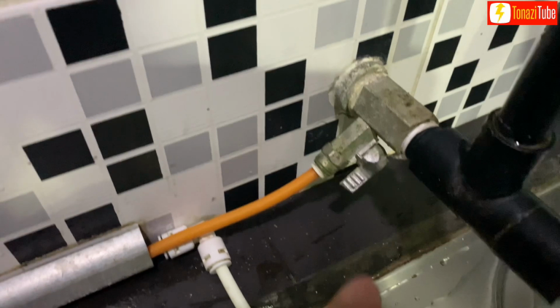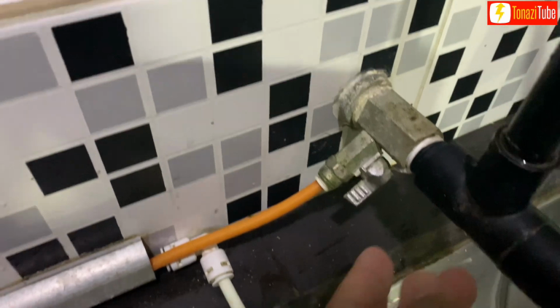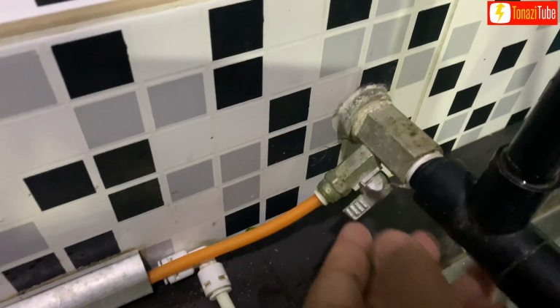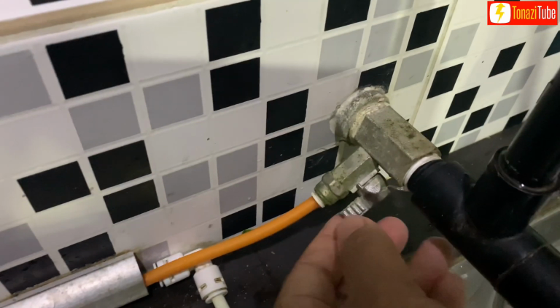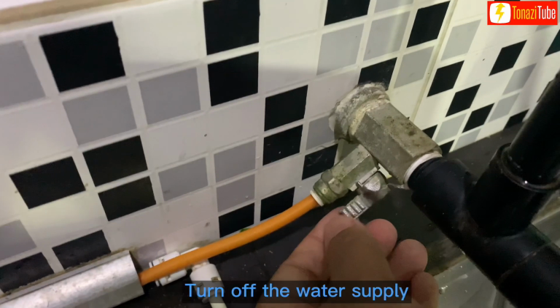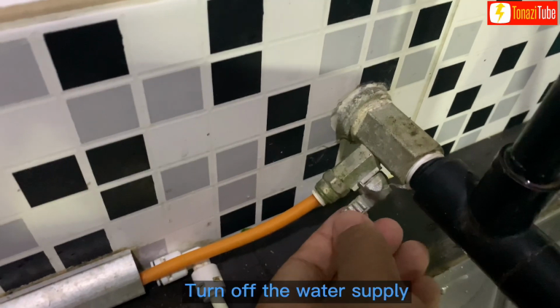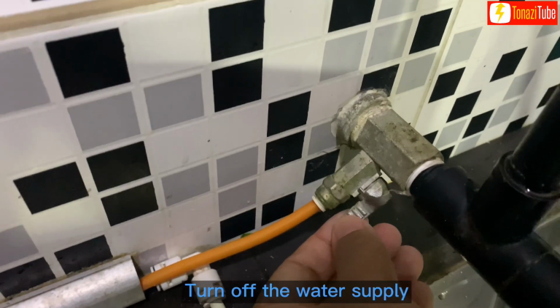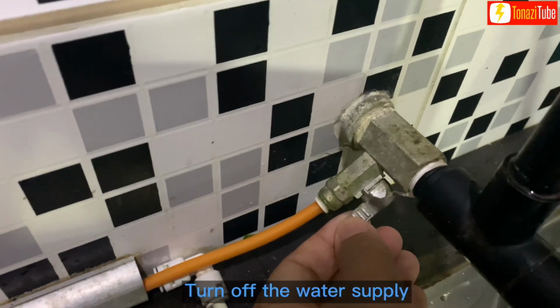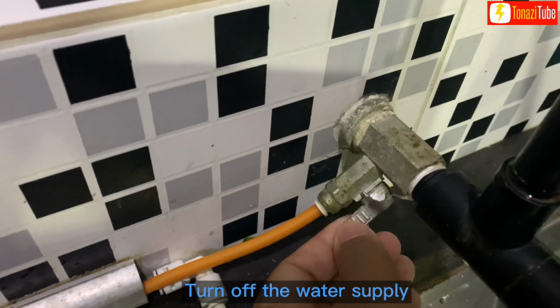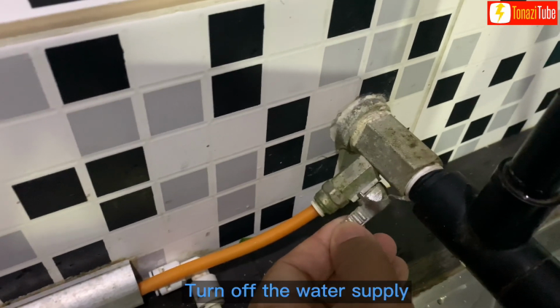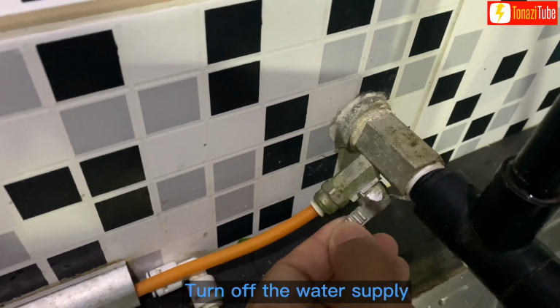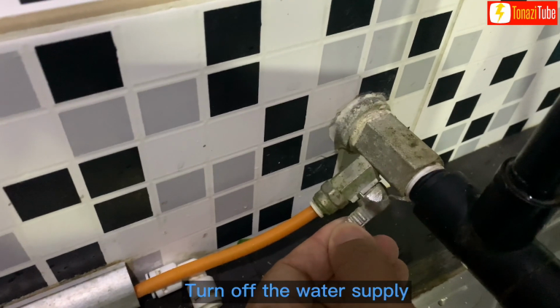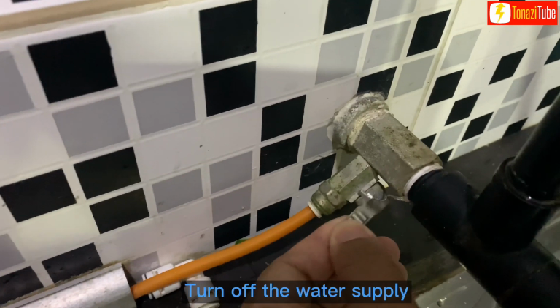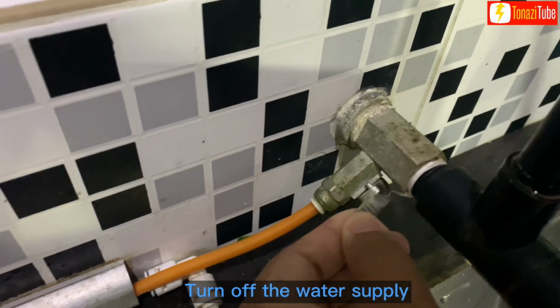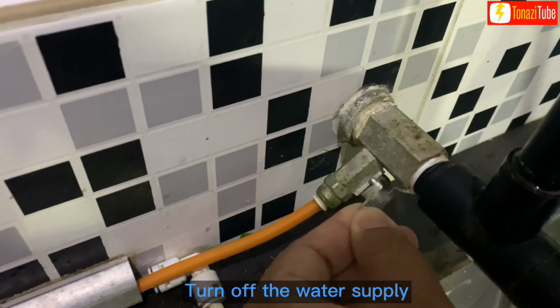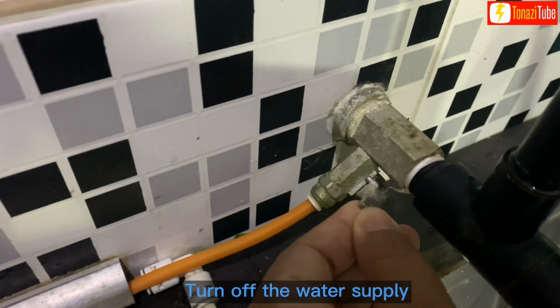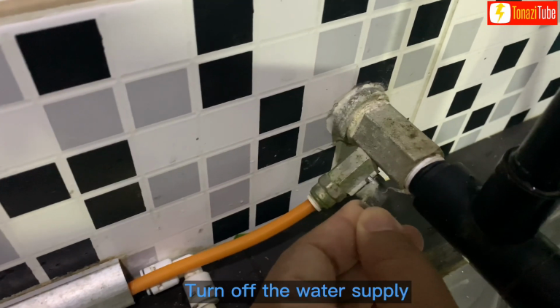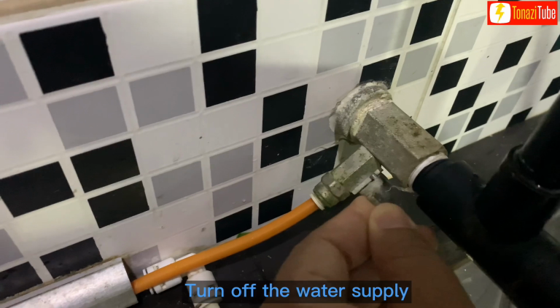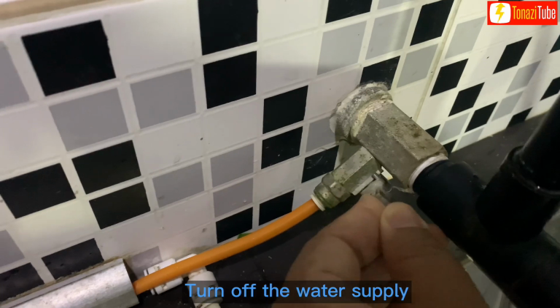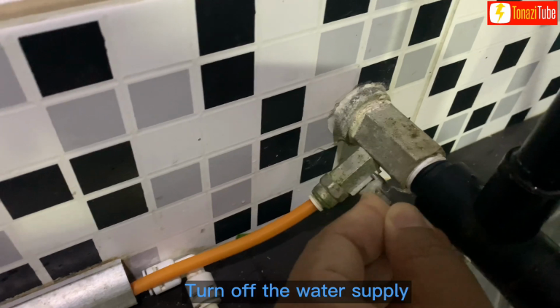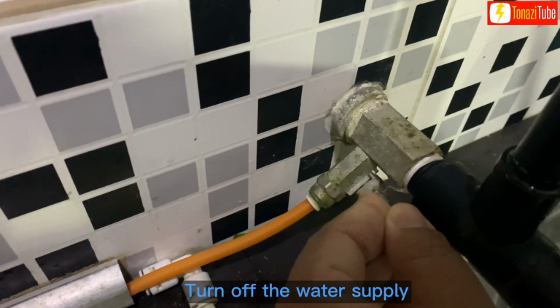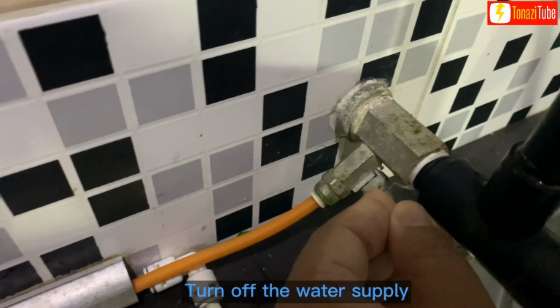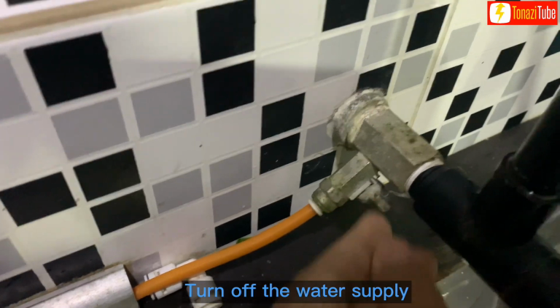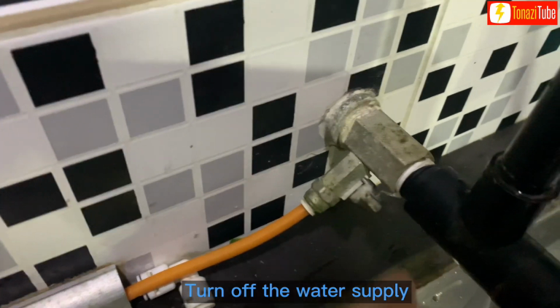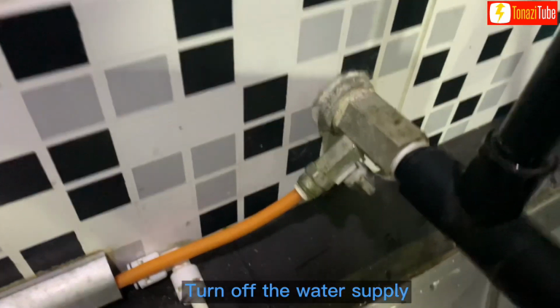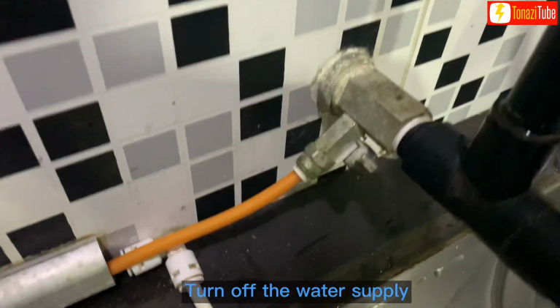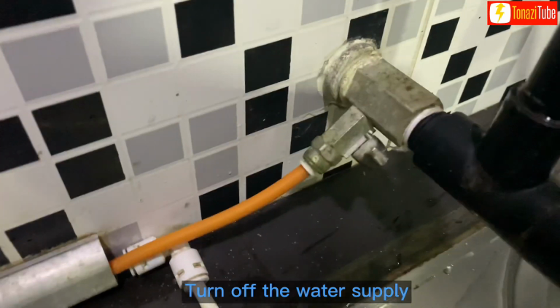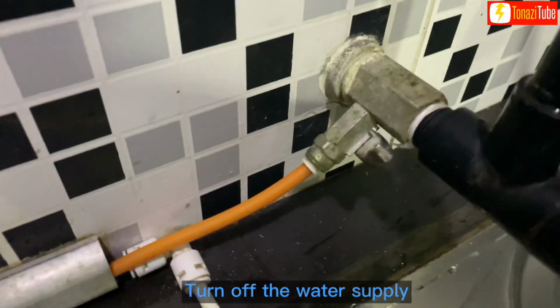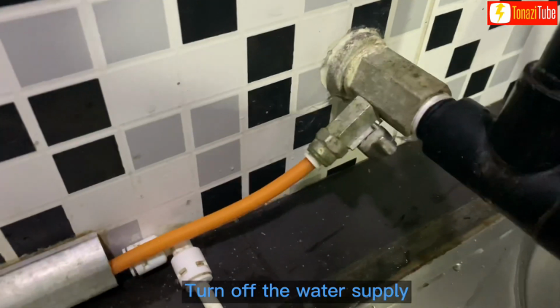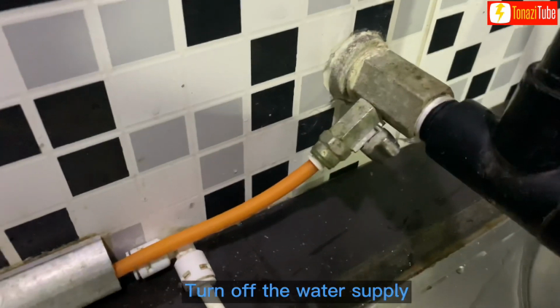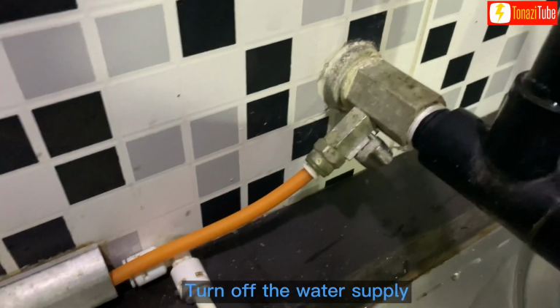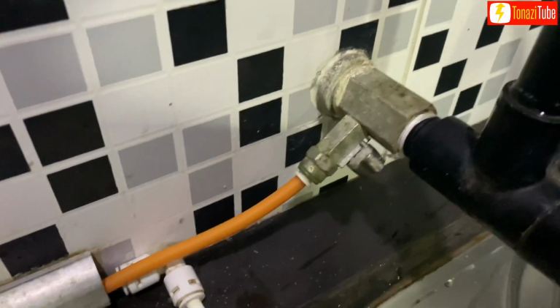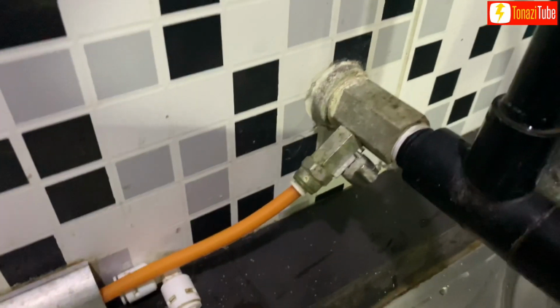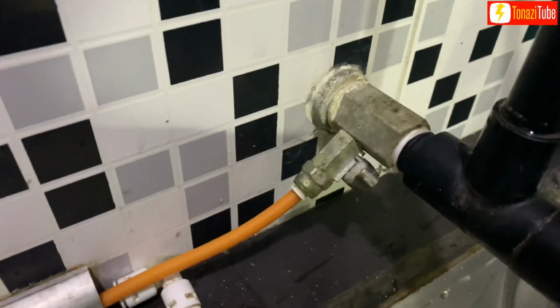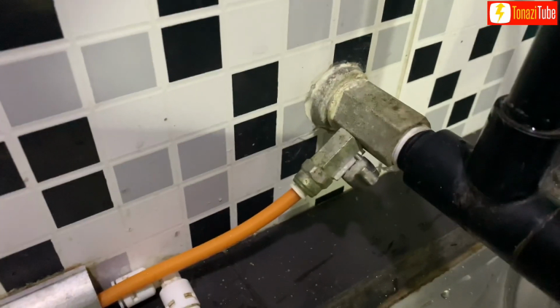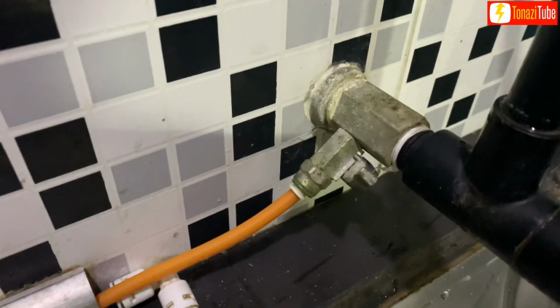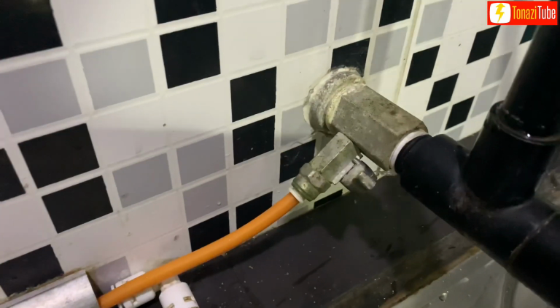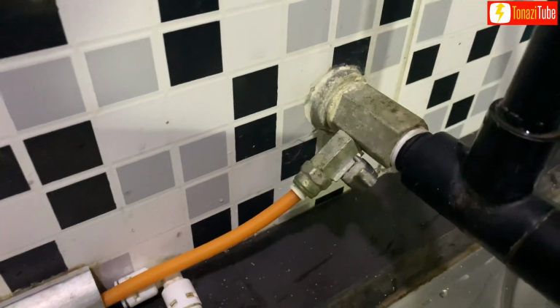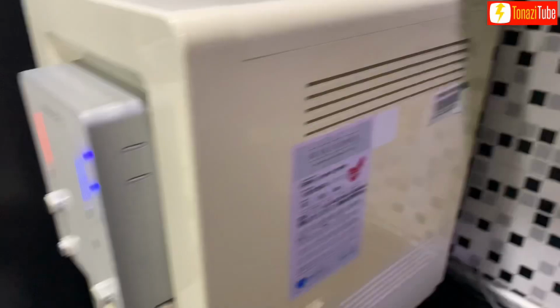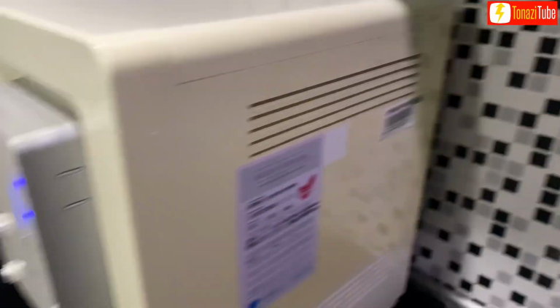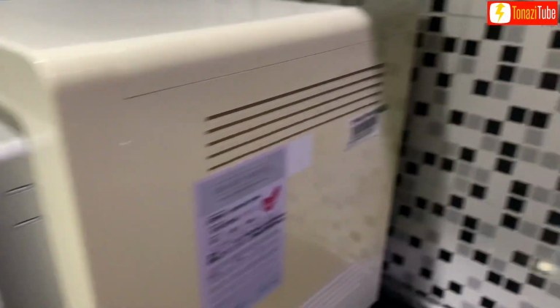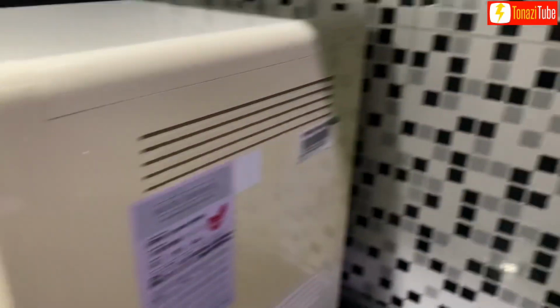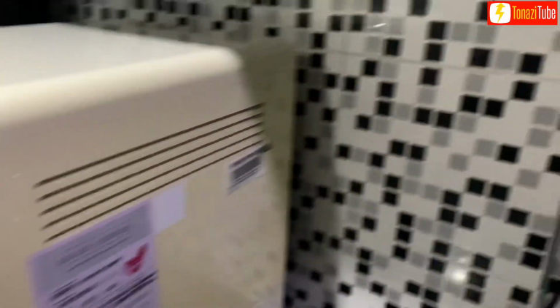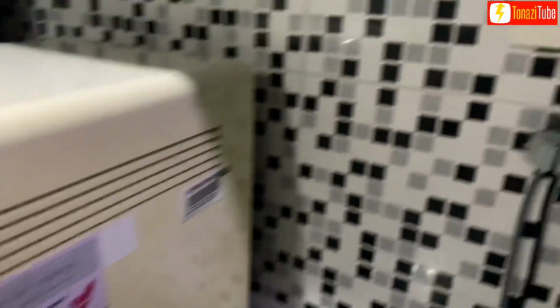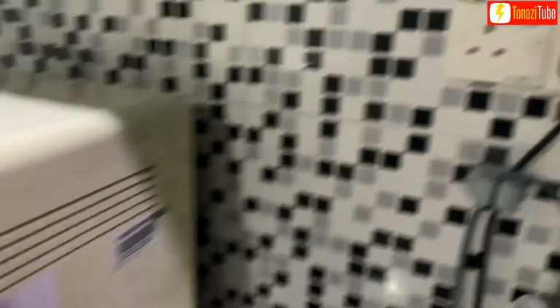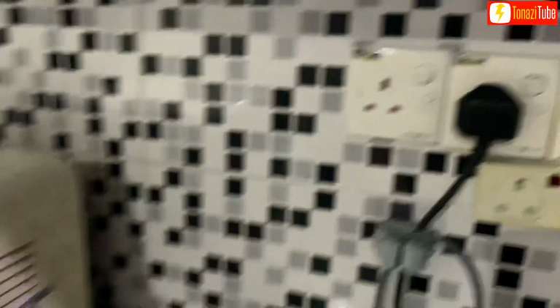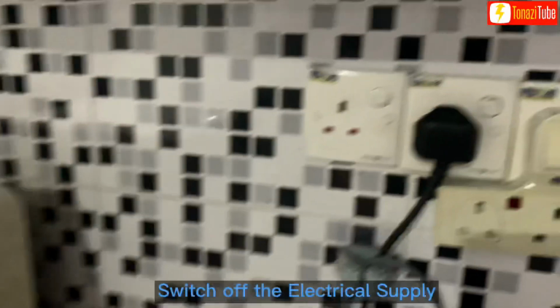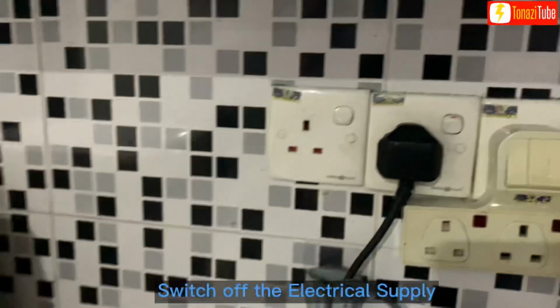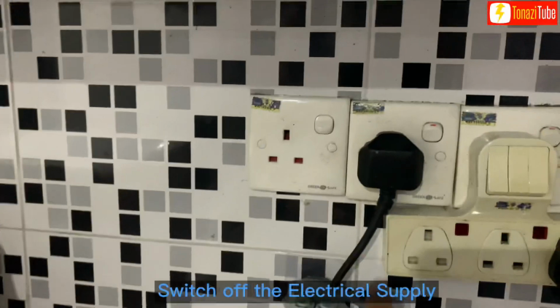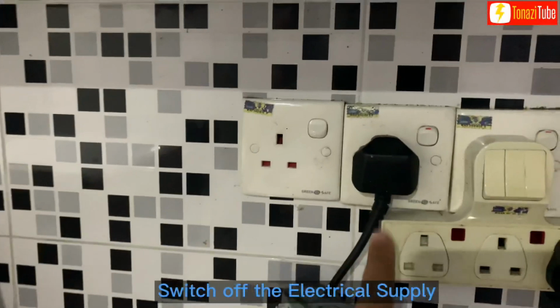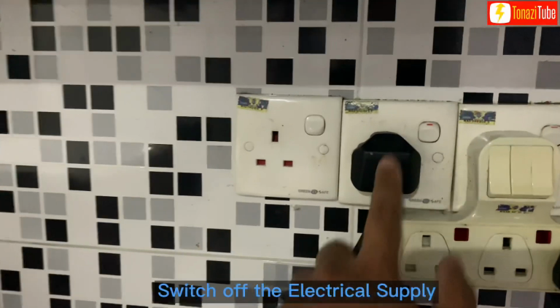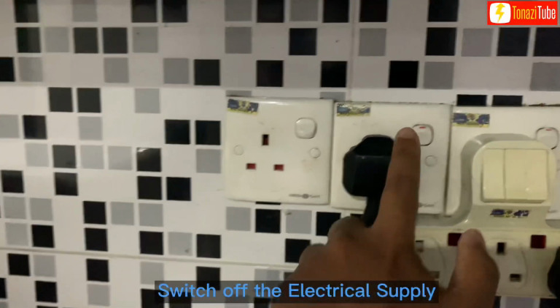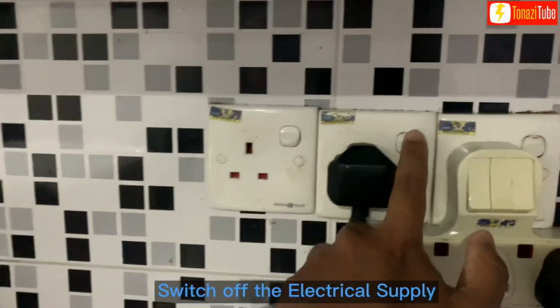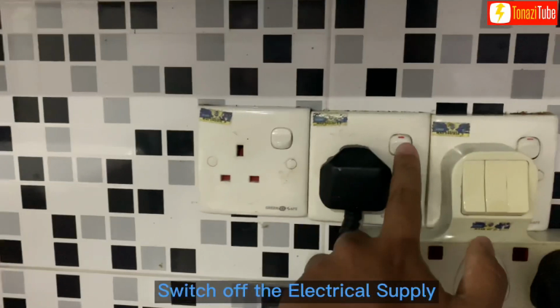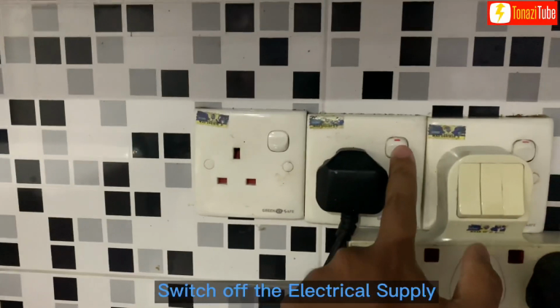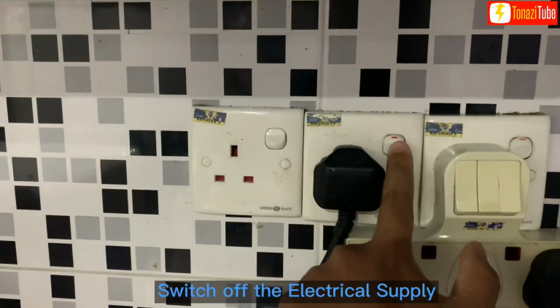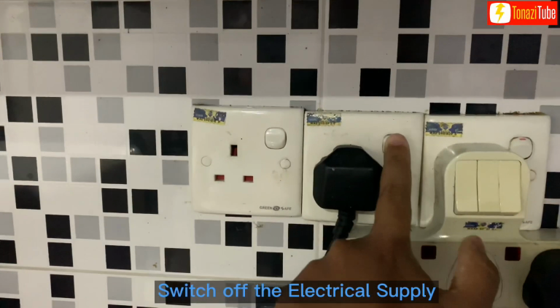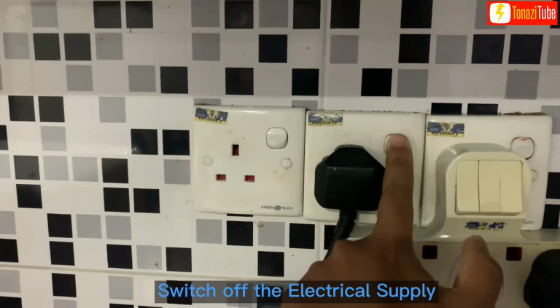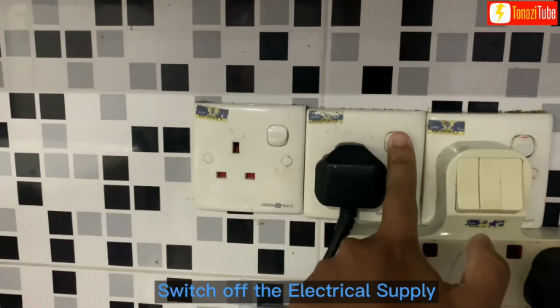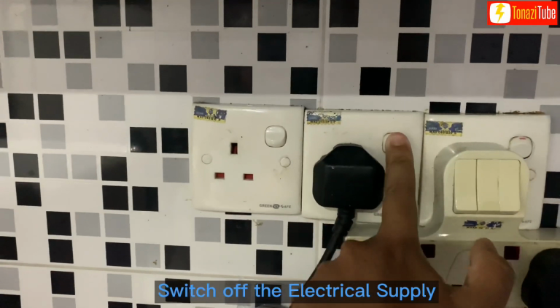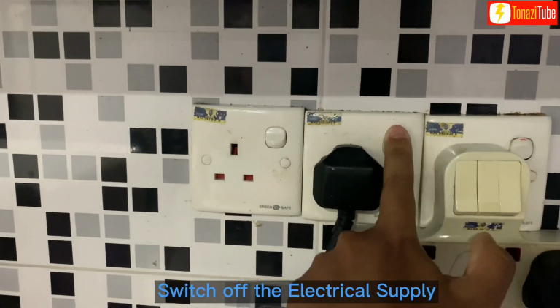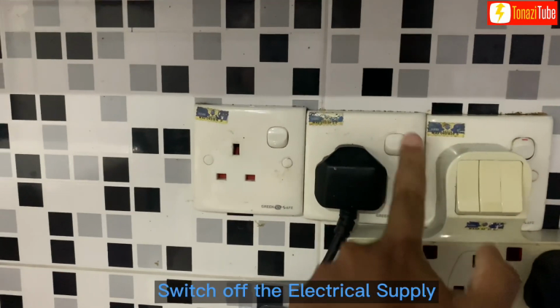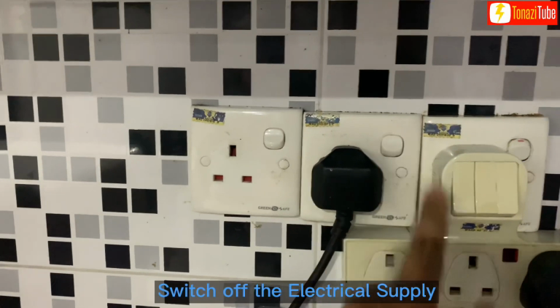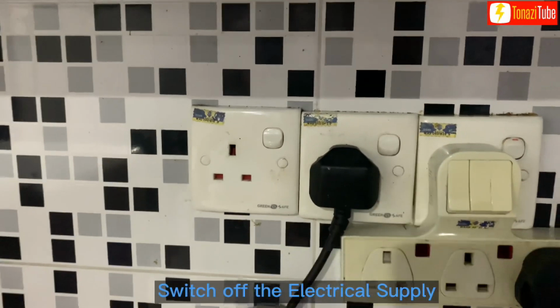Turn off the water supply. Switch off the electrical supply.